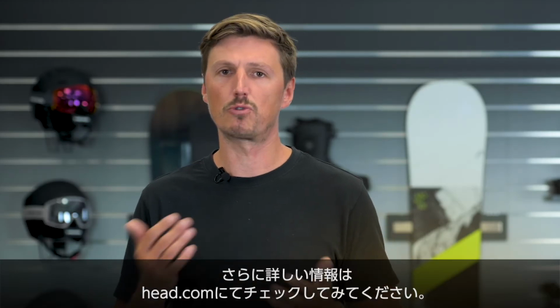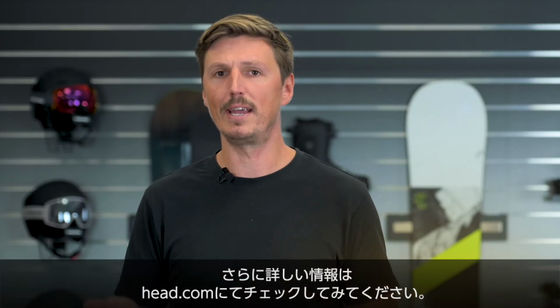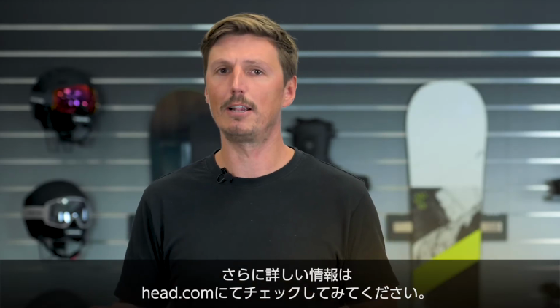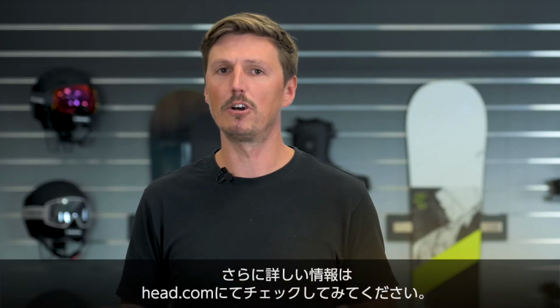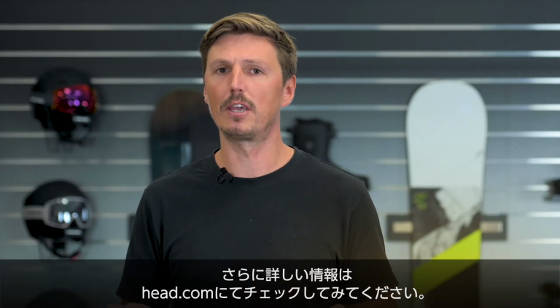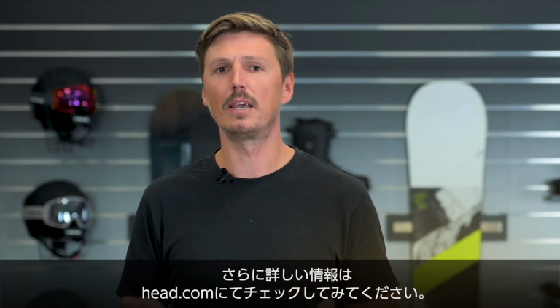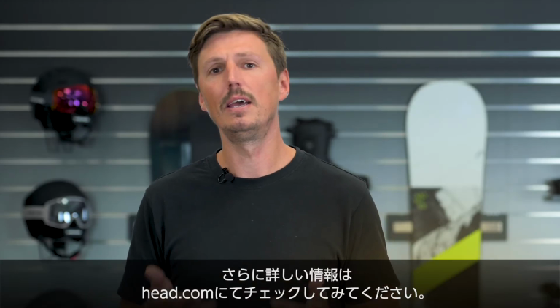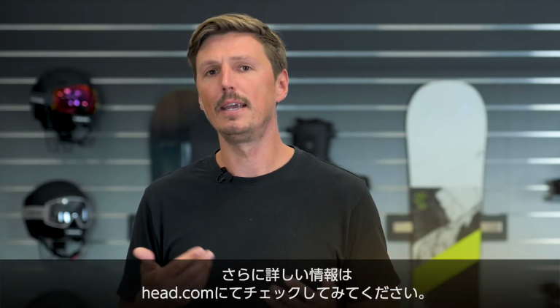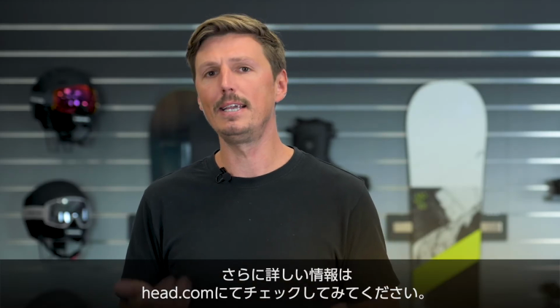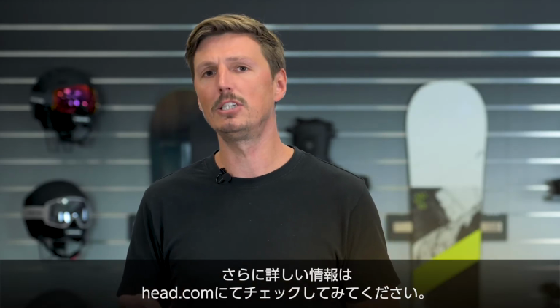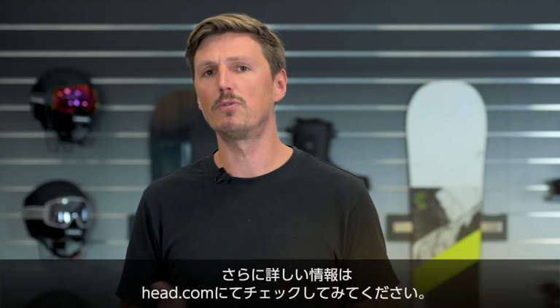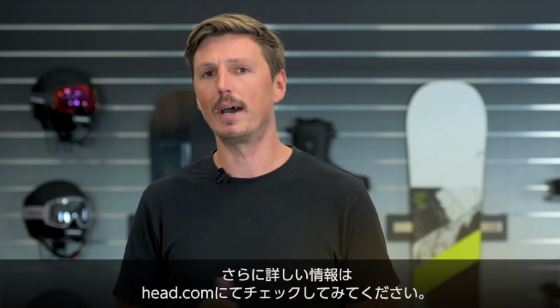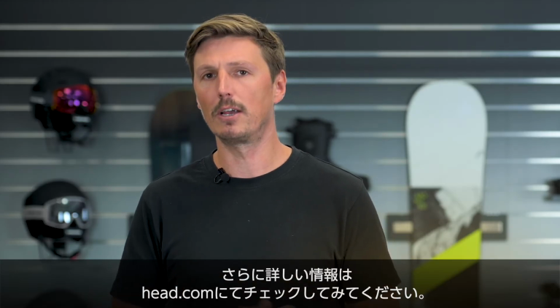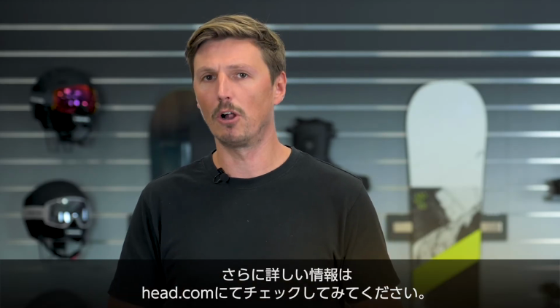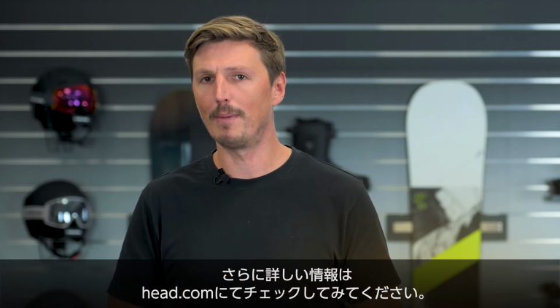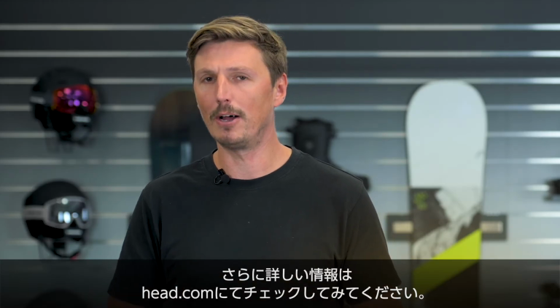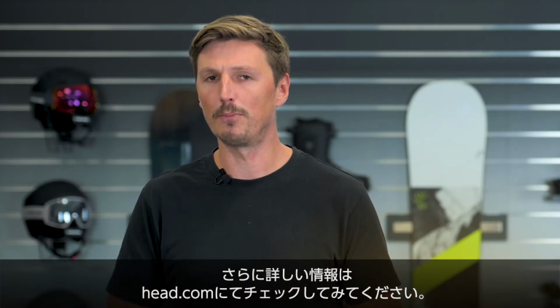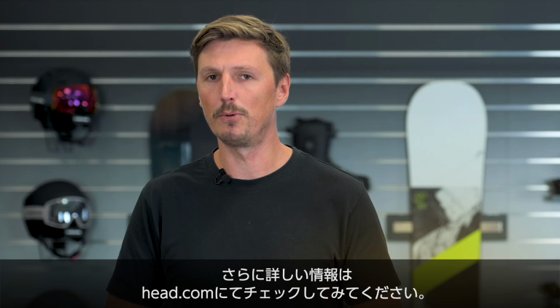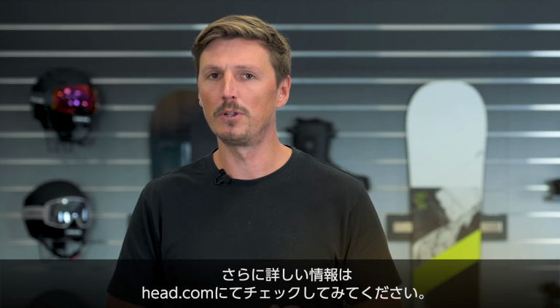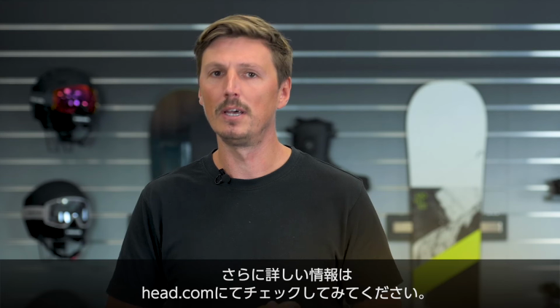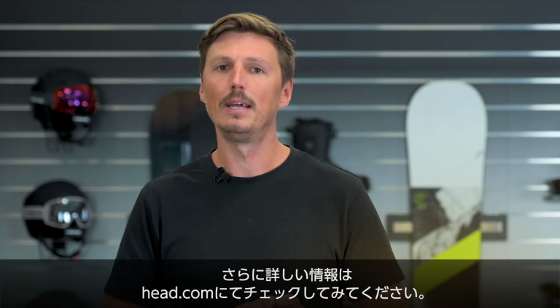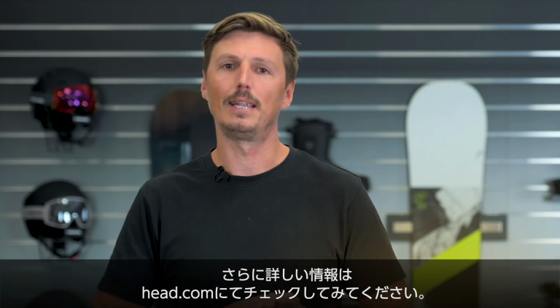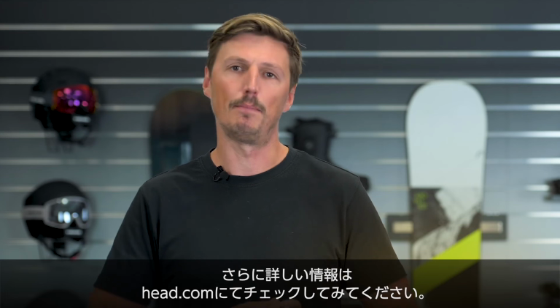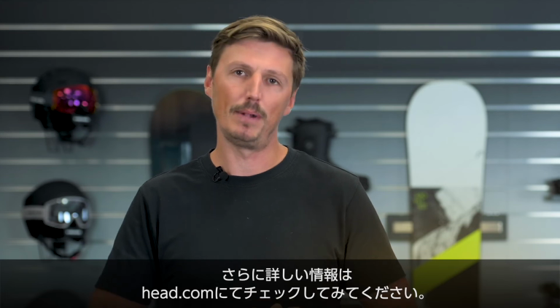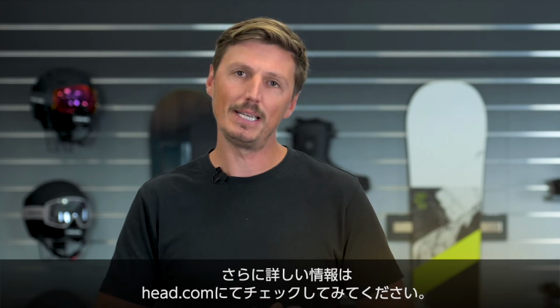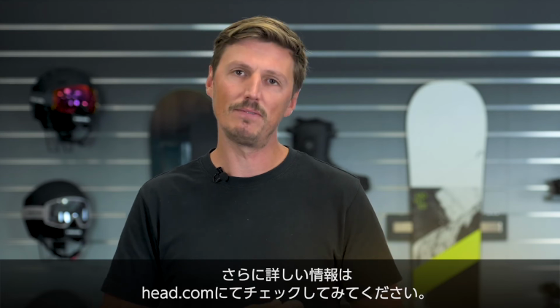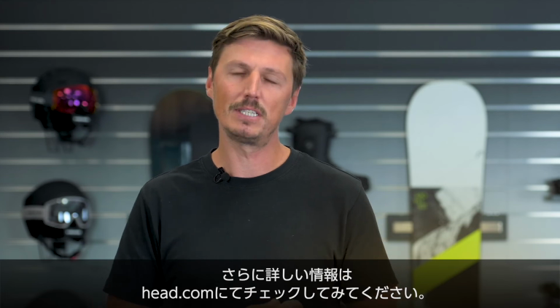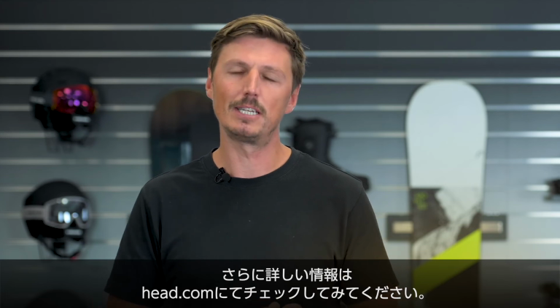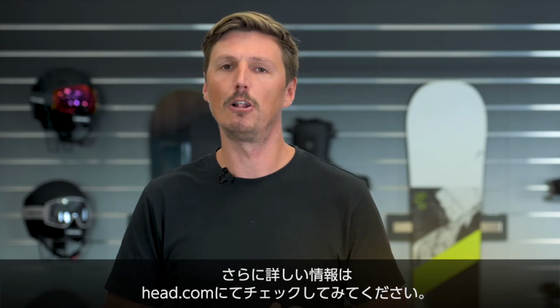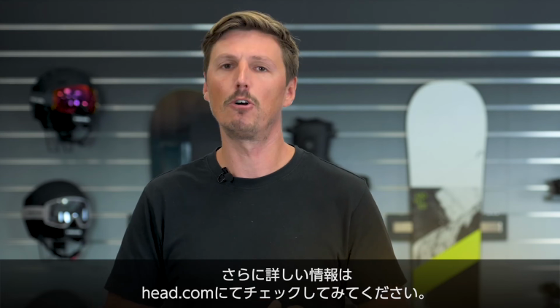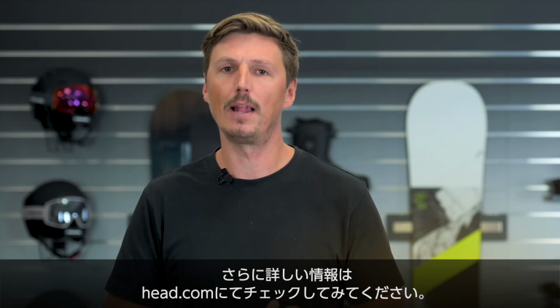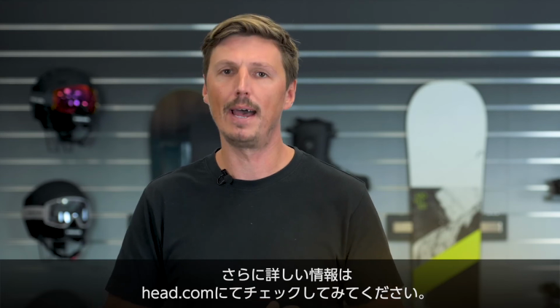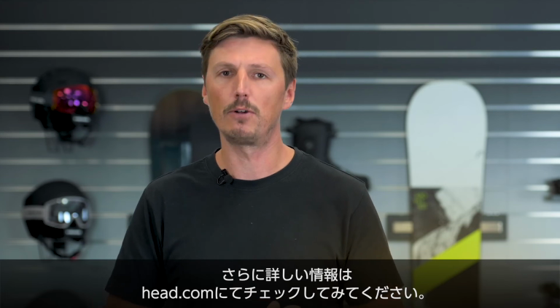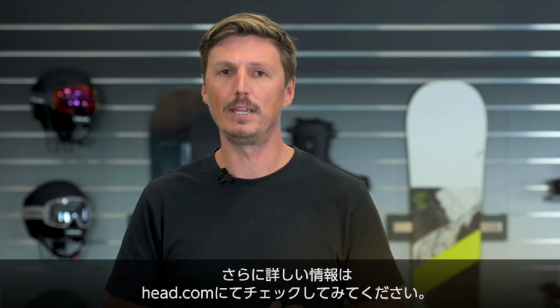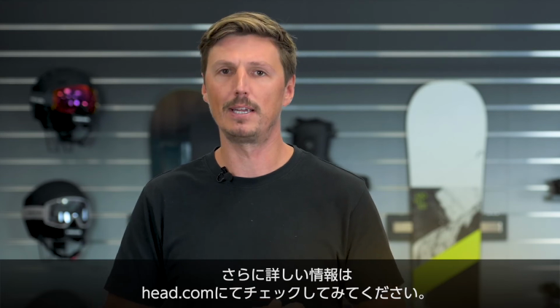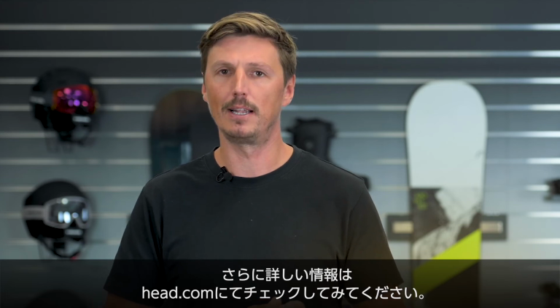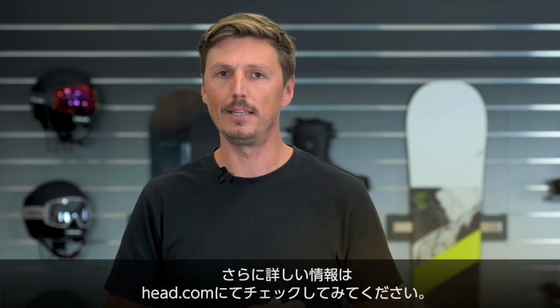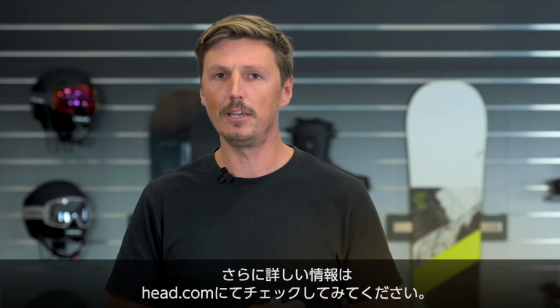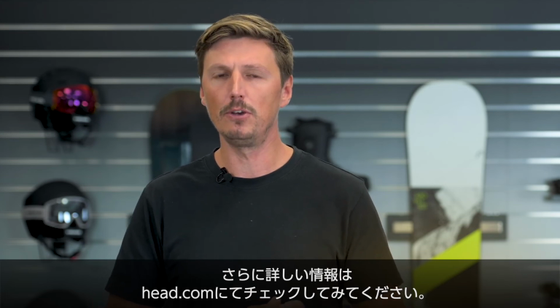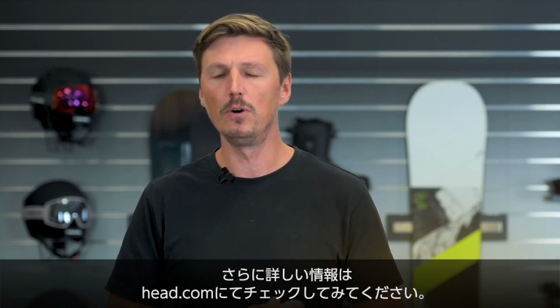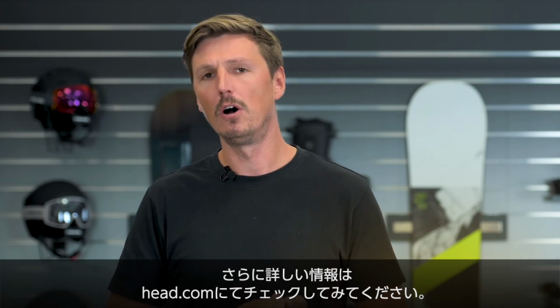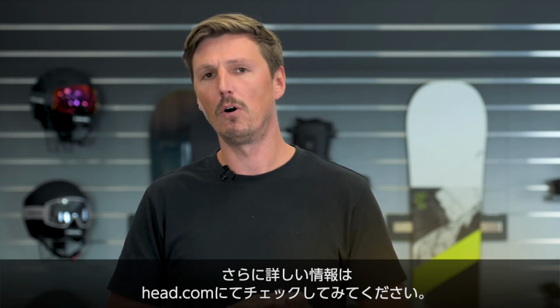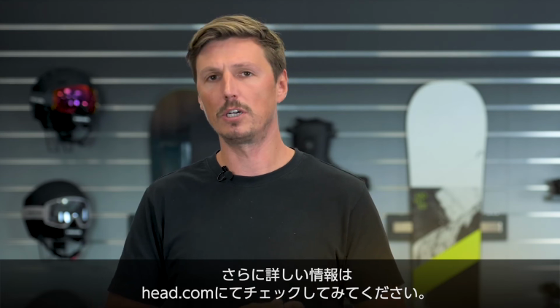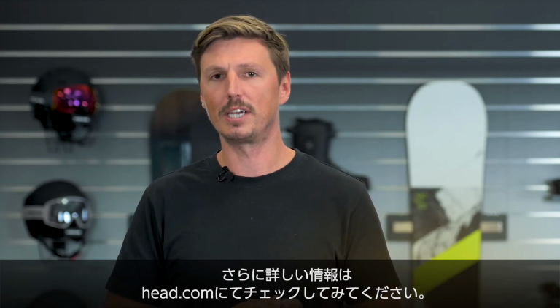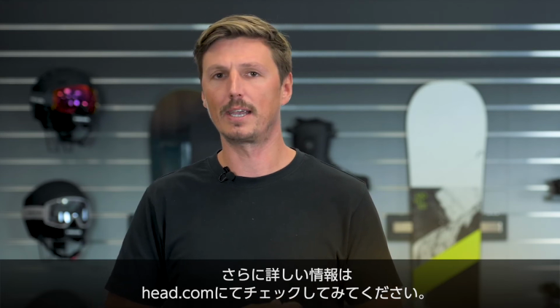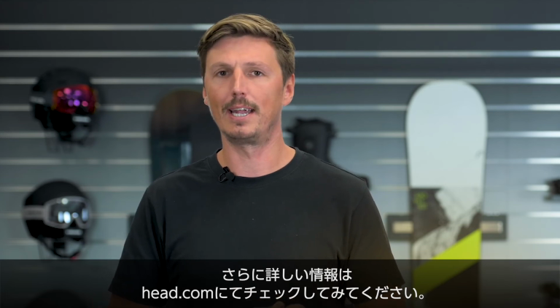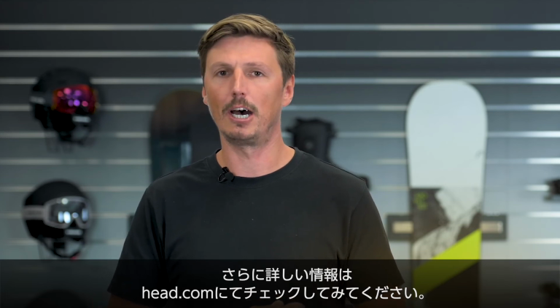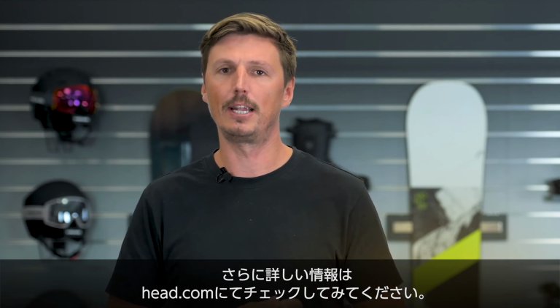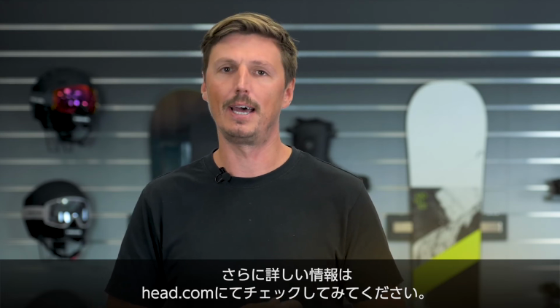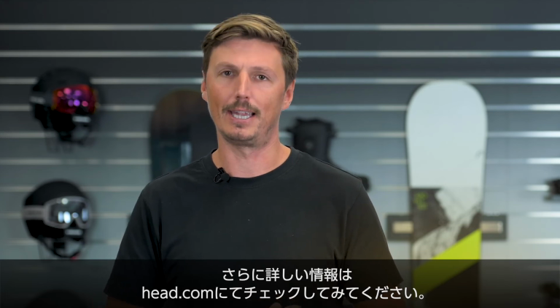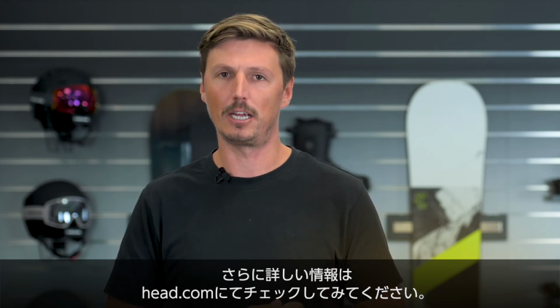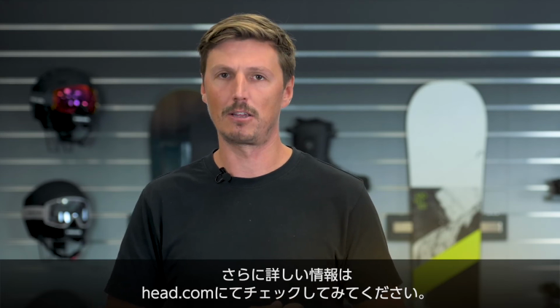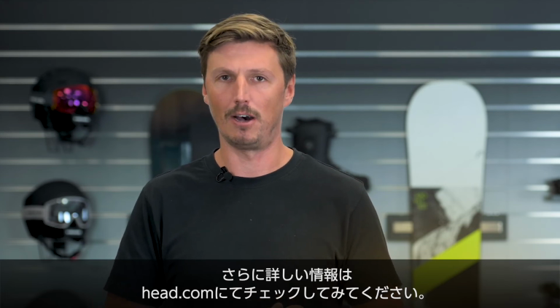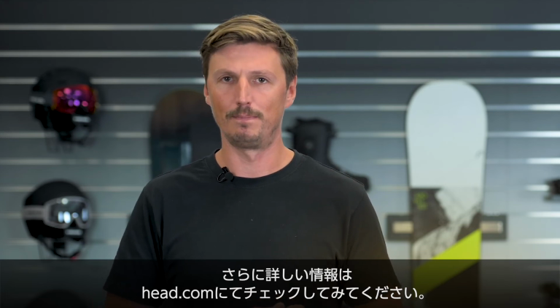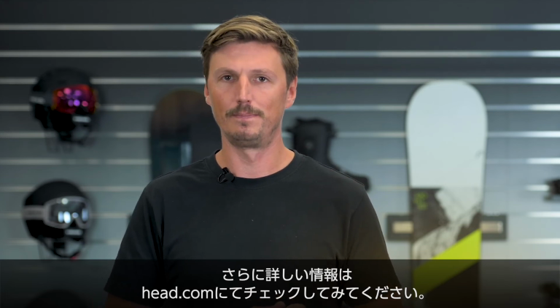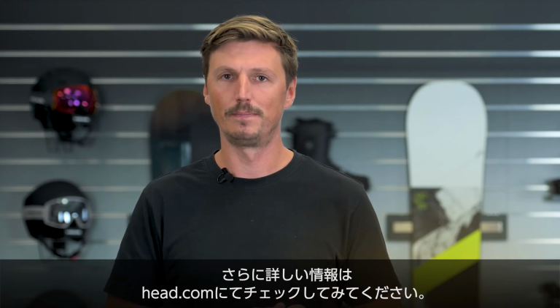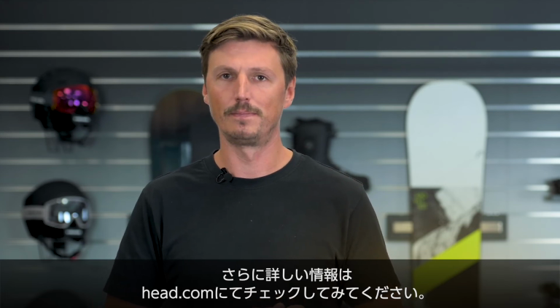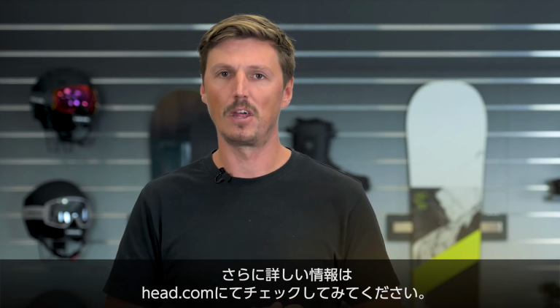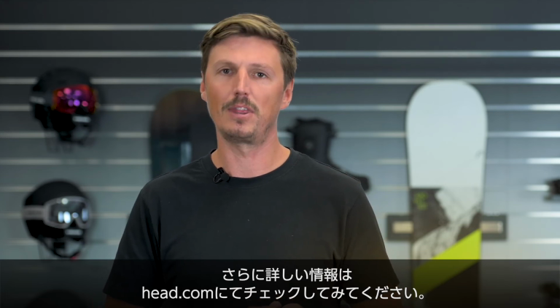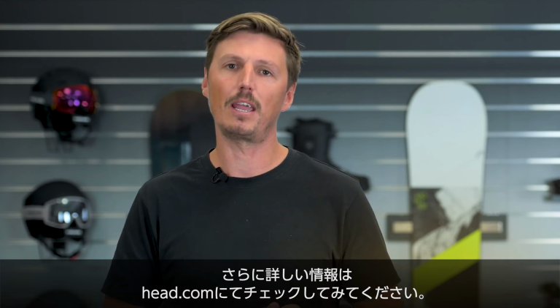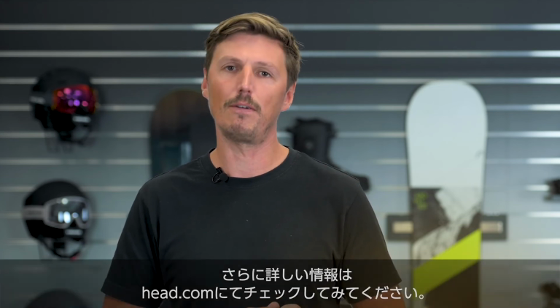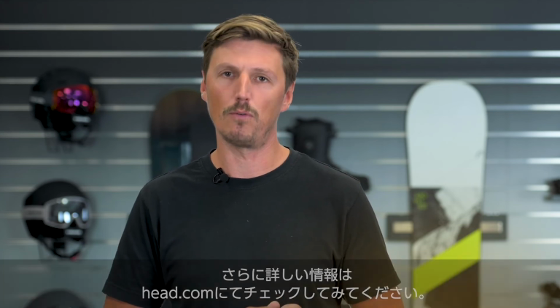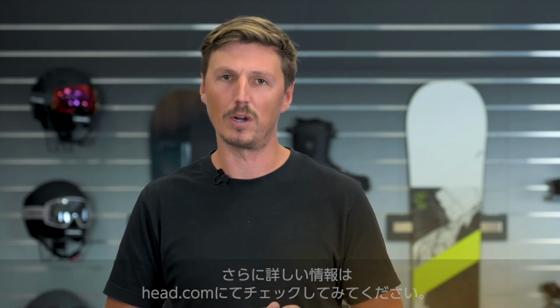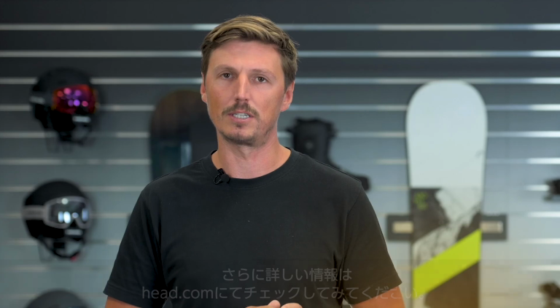If you want to find out more information about this great-looking, easy-riding all-mountain boot, then please visit a local HAT retailer near you or check it out at HAT.com. Thank you for watching.